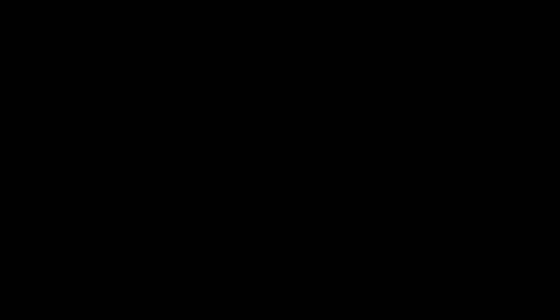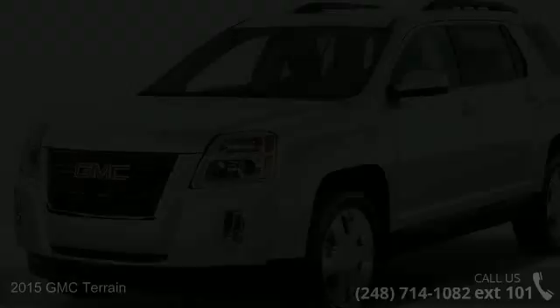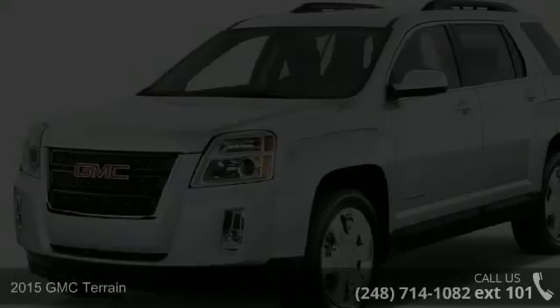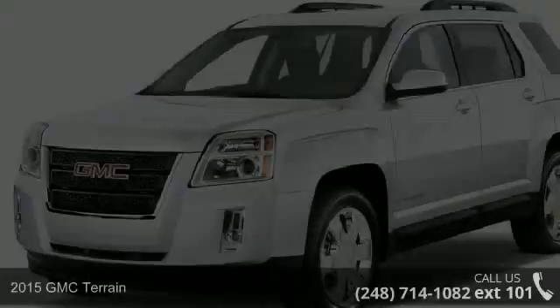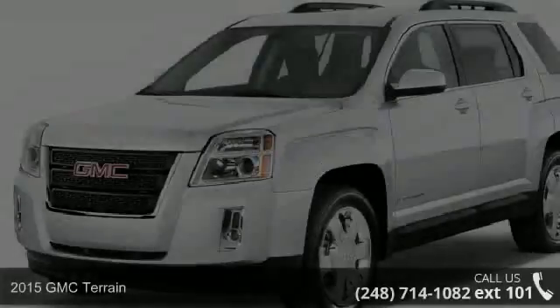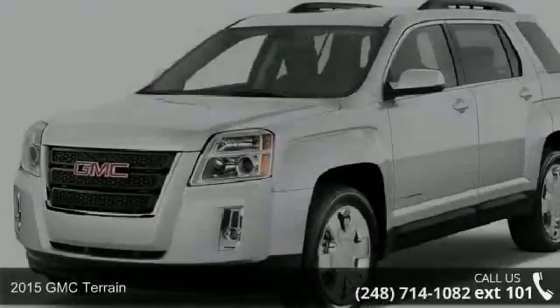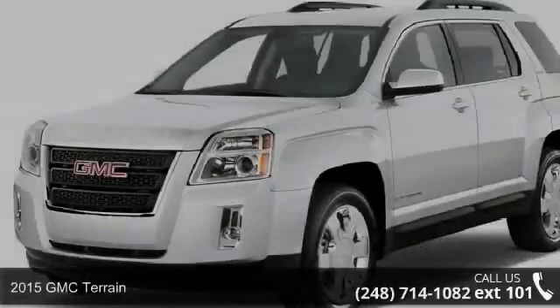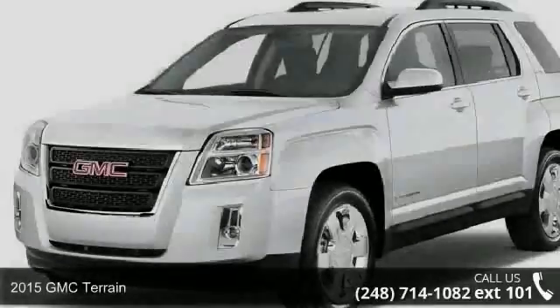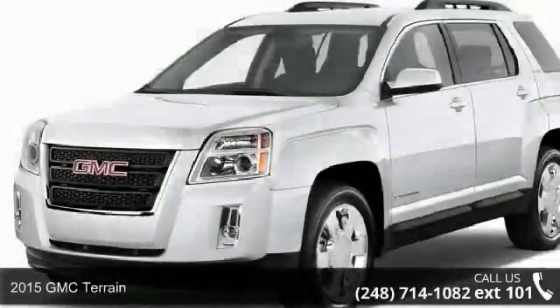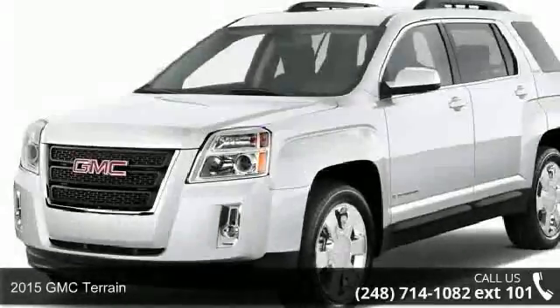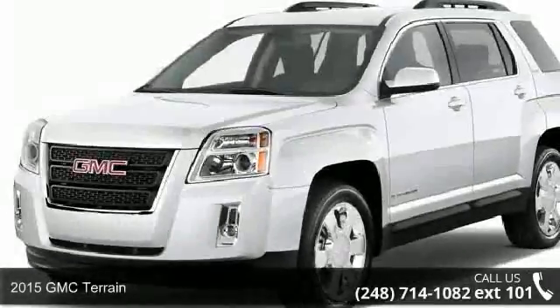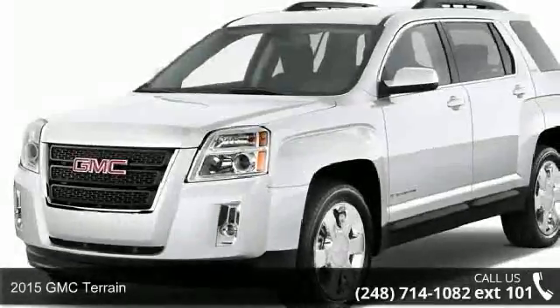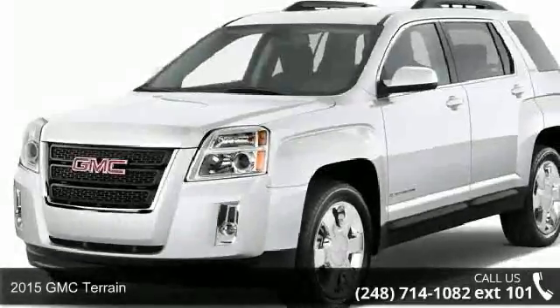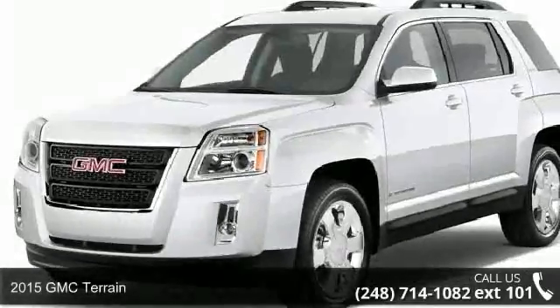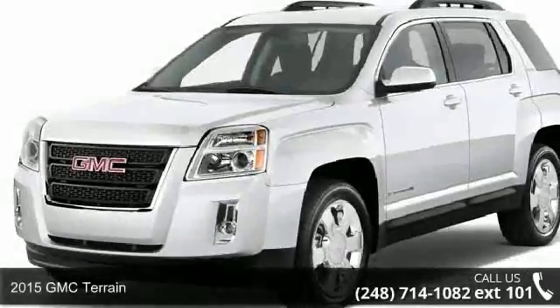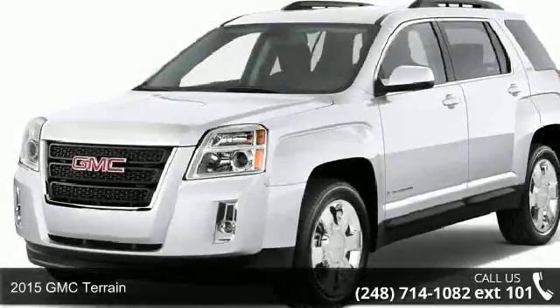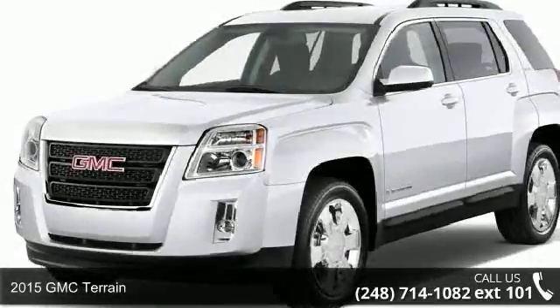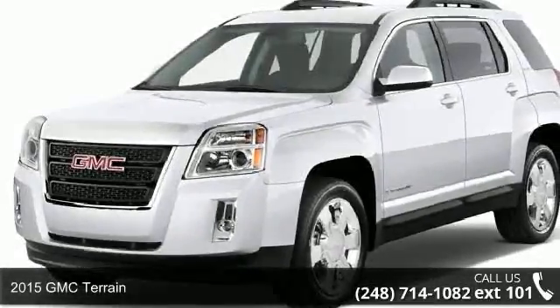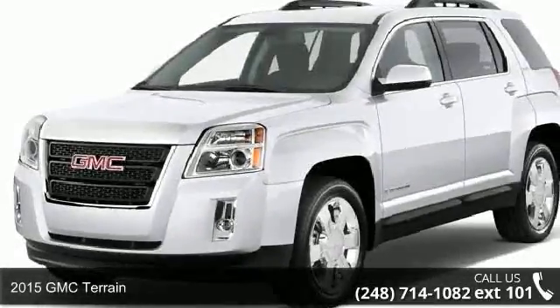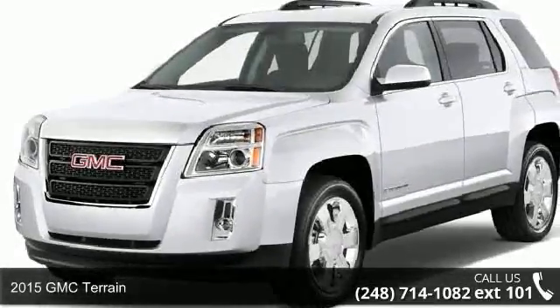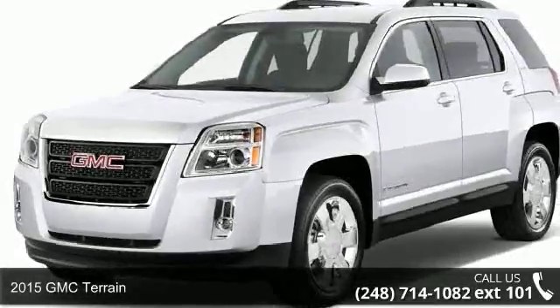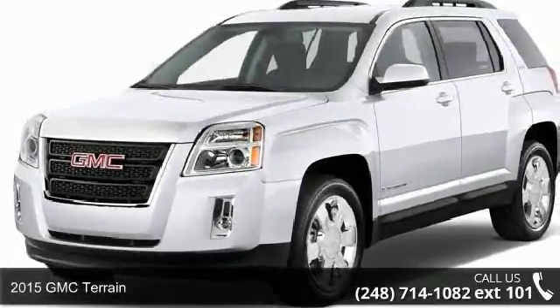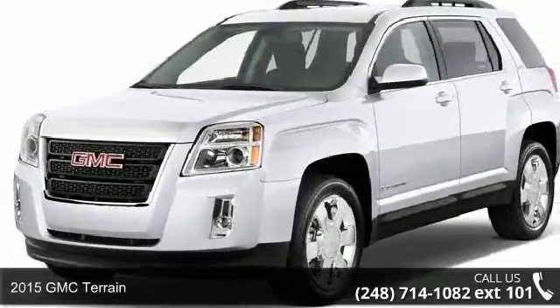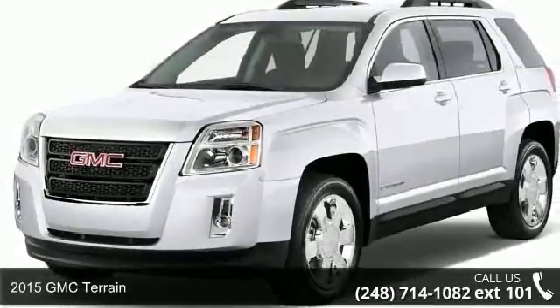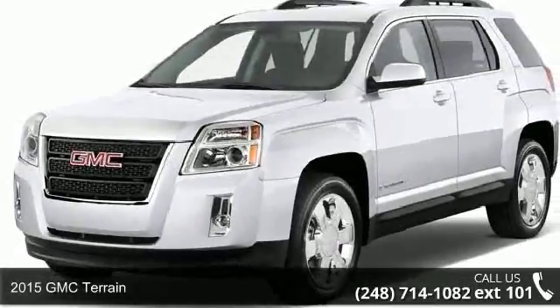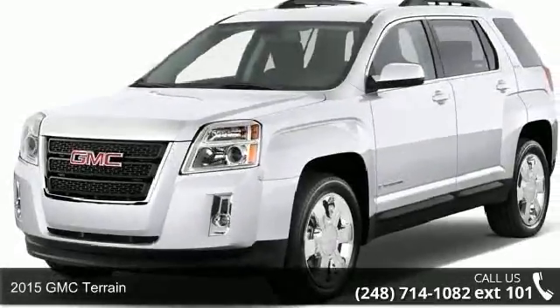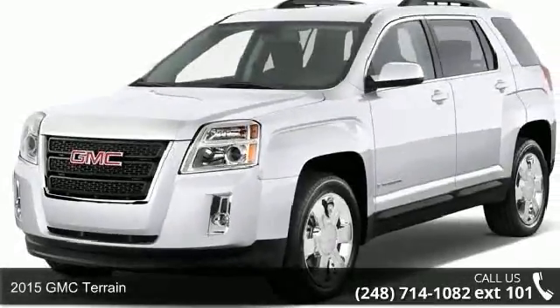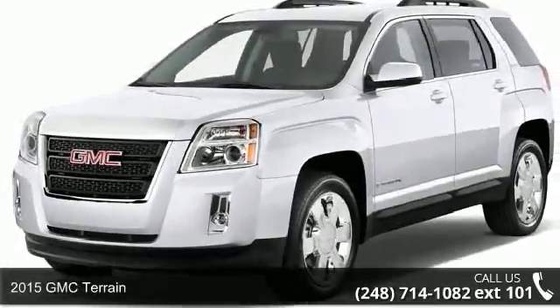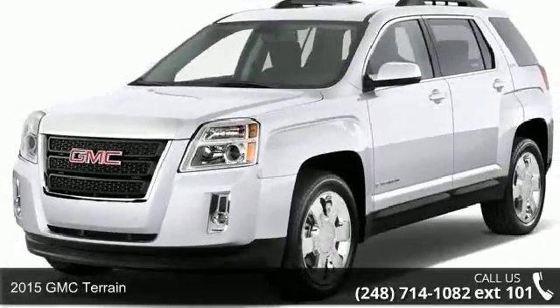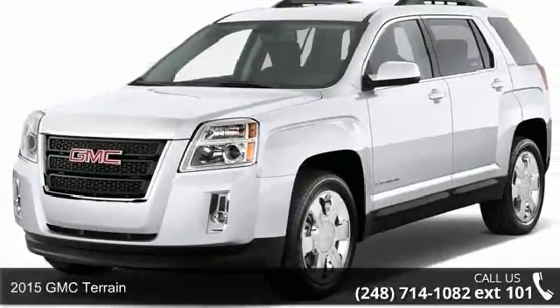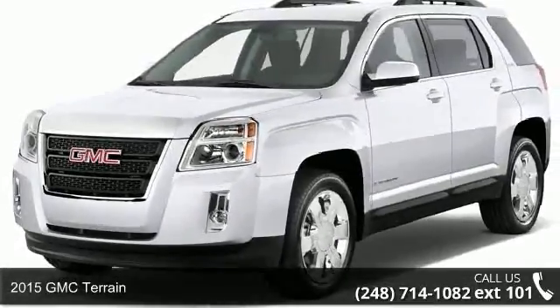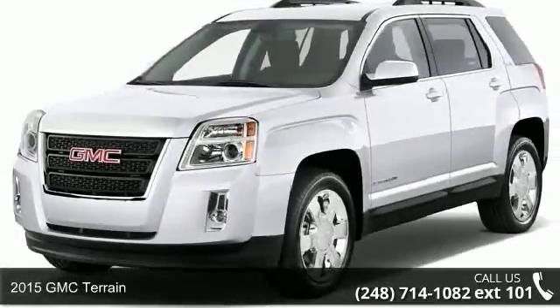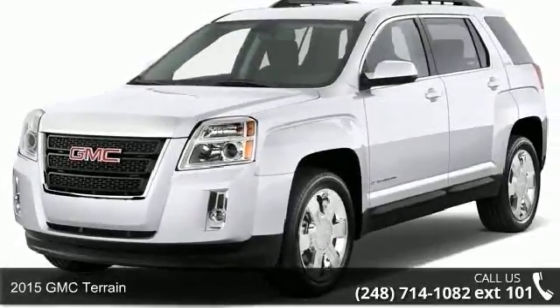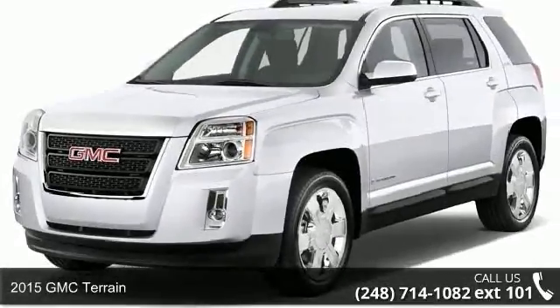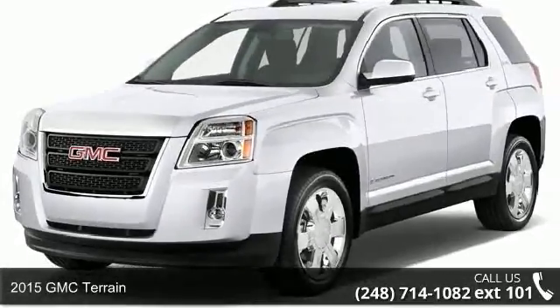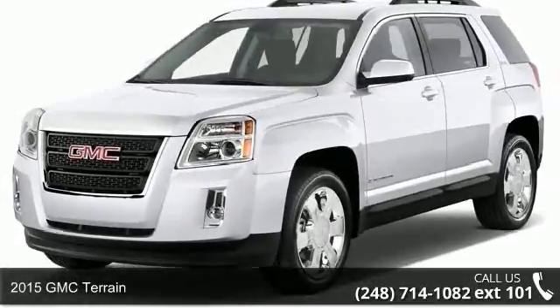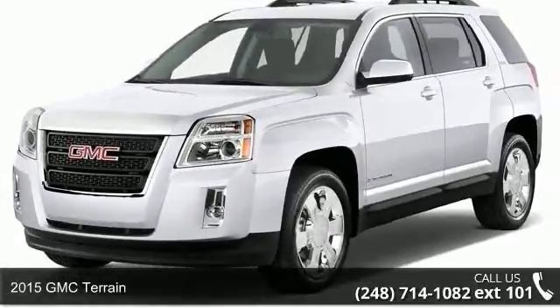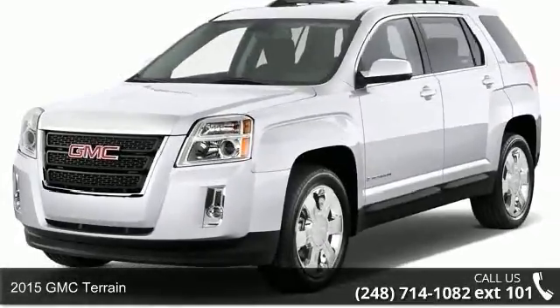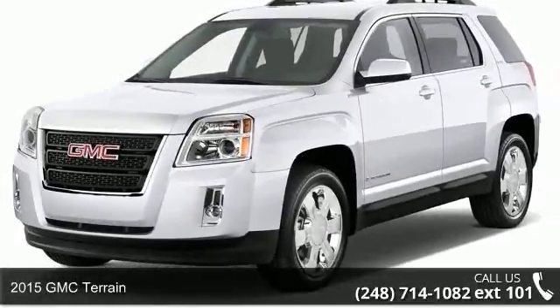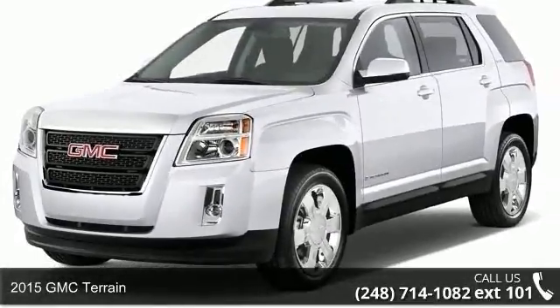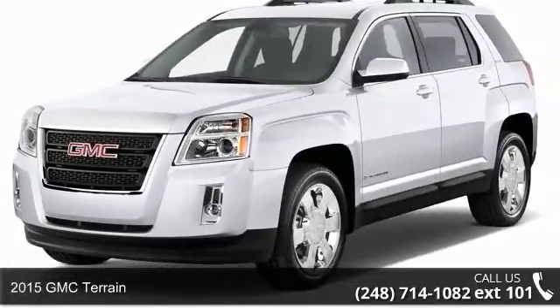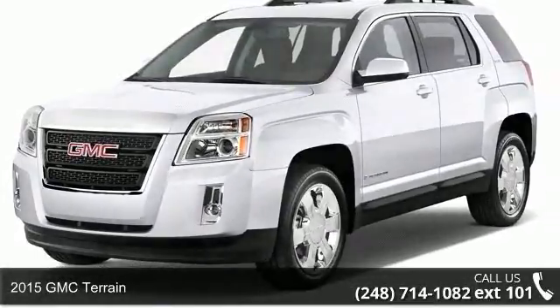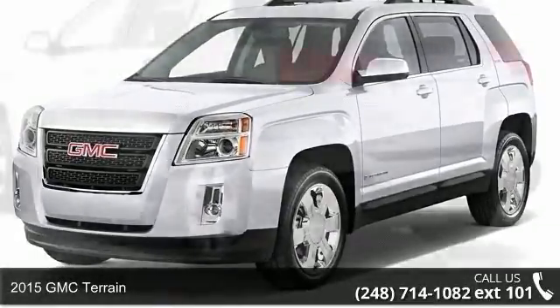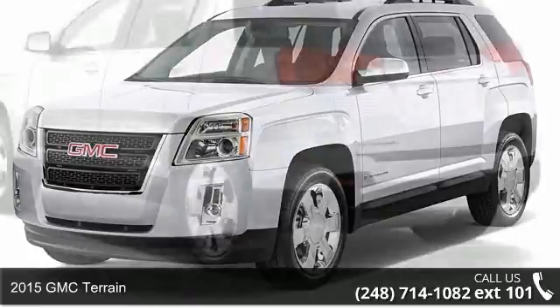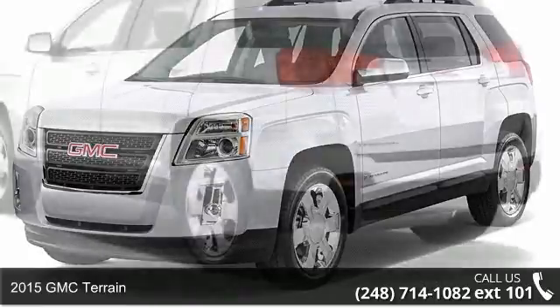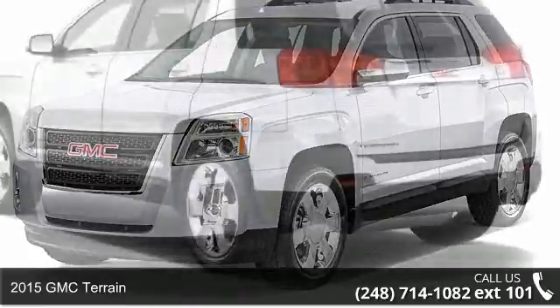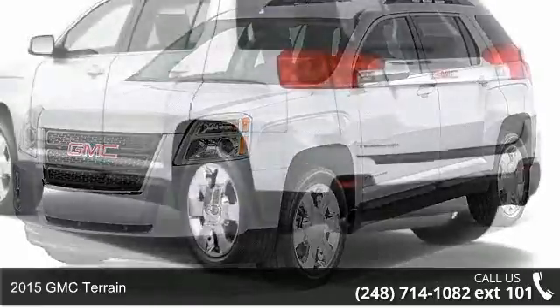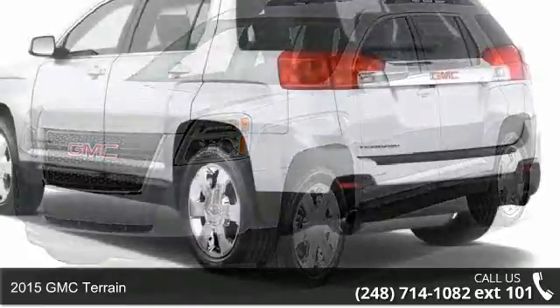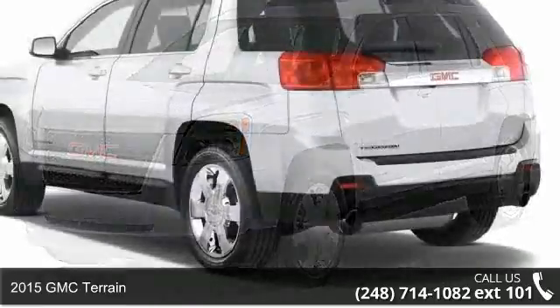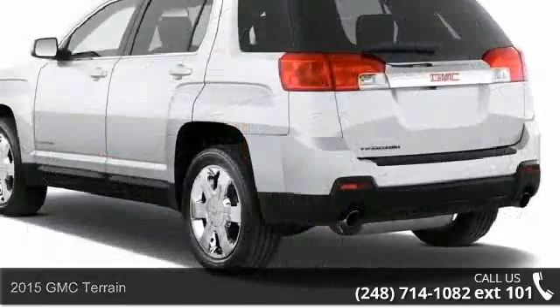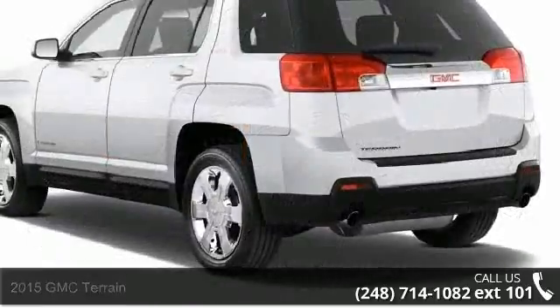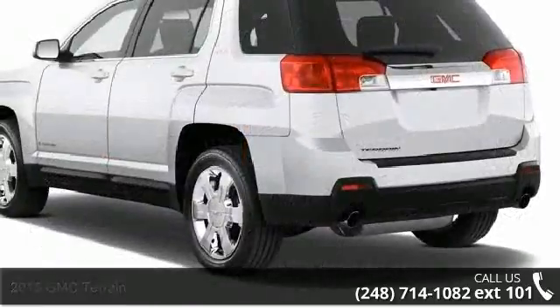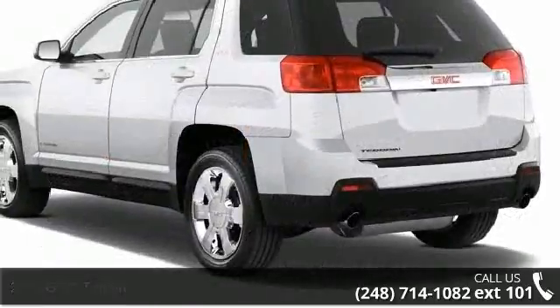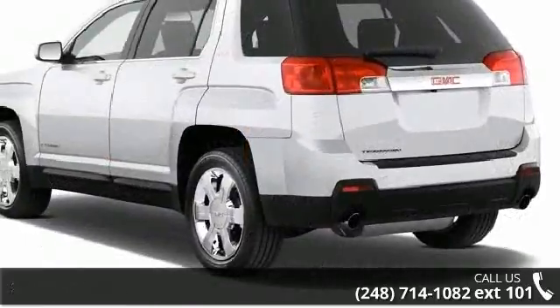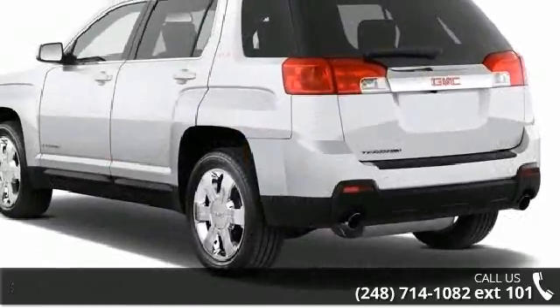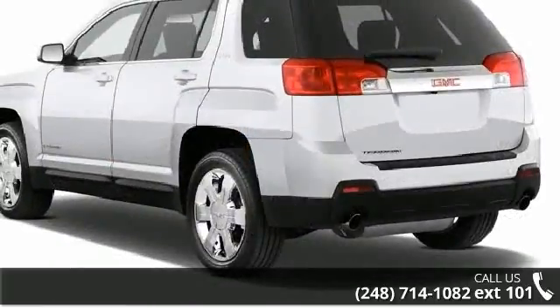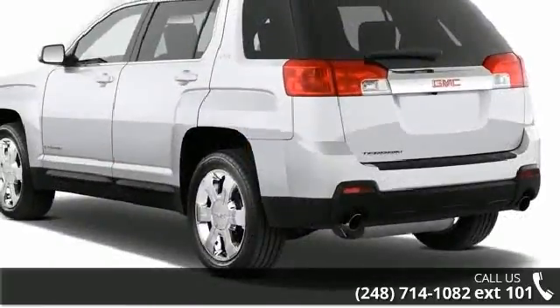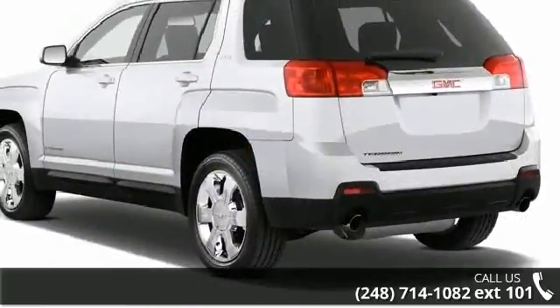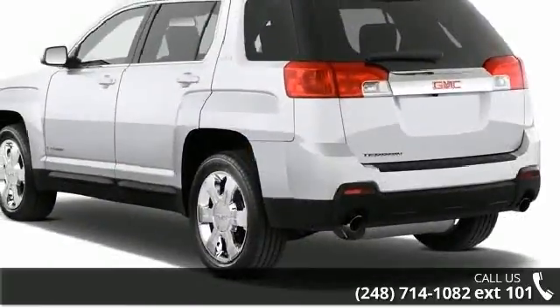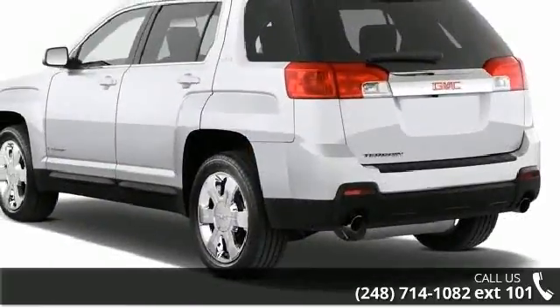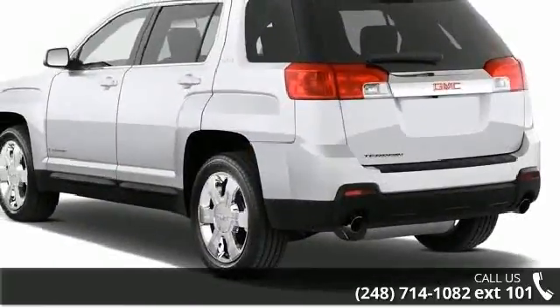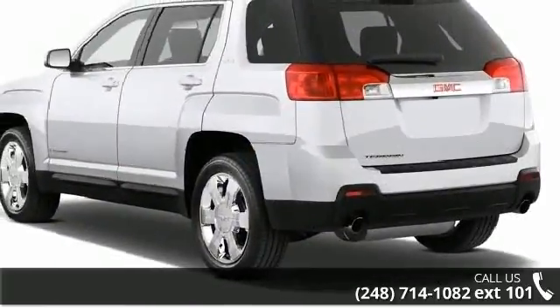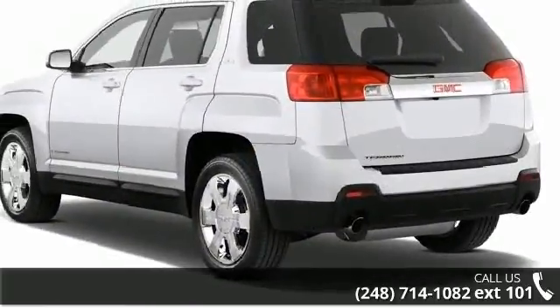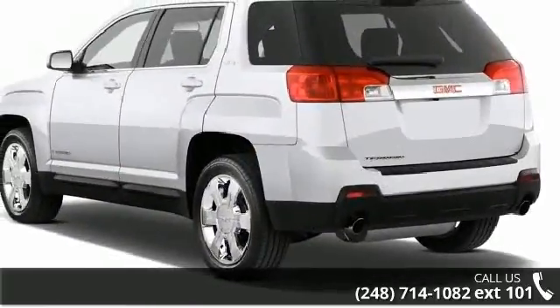Imagine yourself in this 2015 GMC Terrain. If you are looking for a first-rate auto, this one could be yours today.